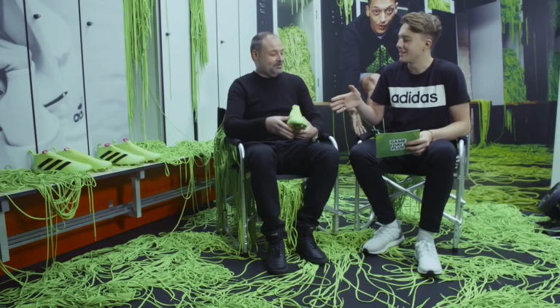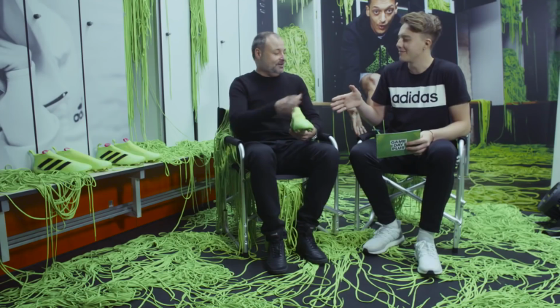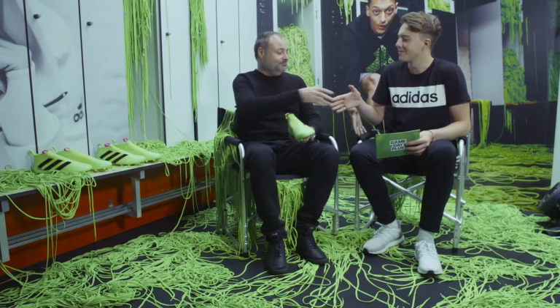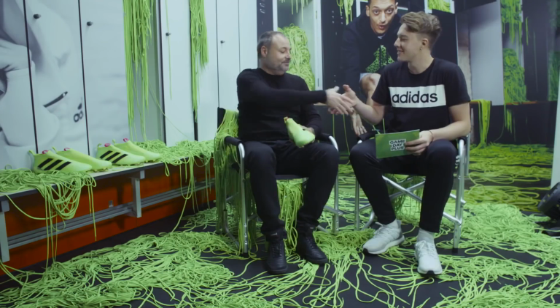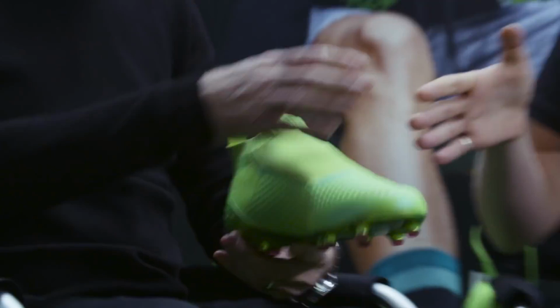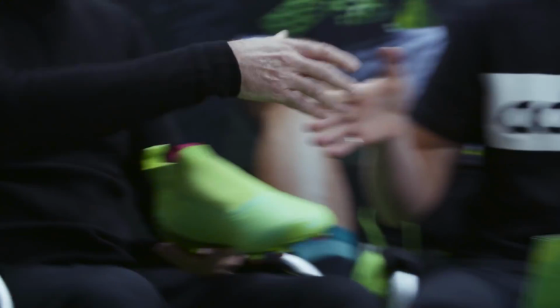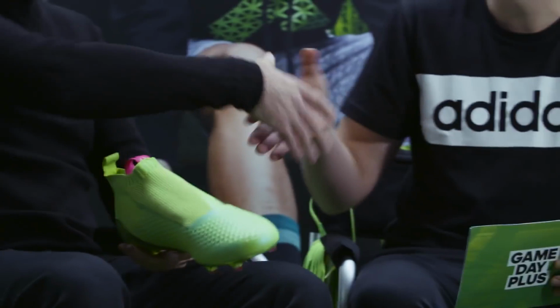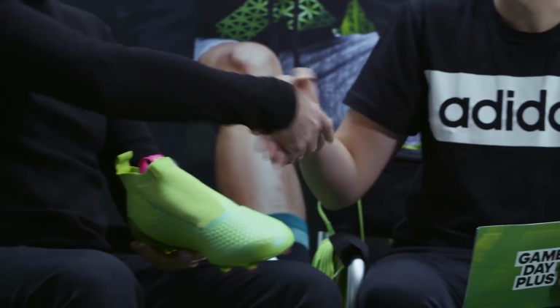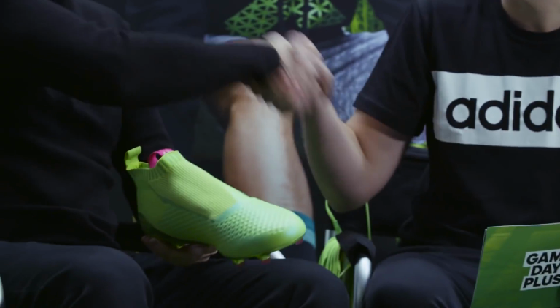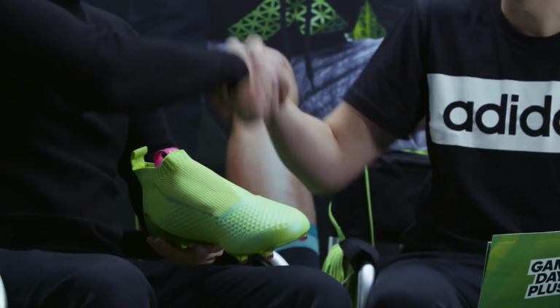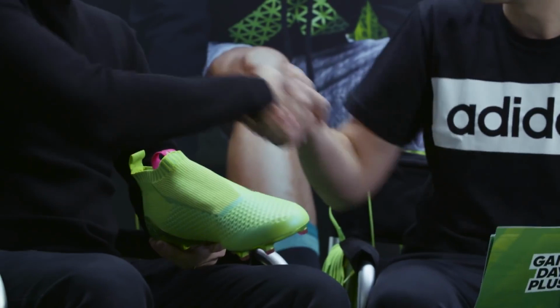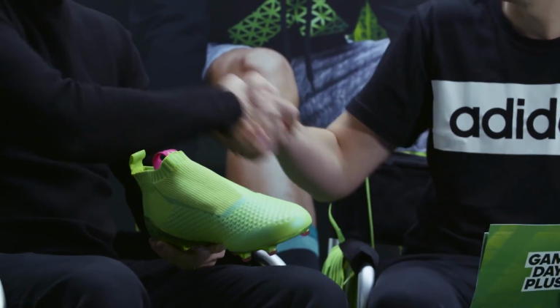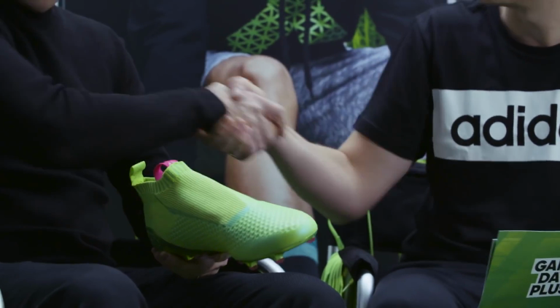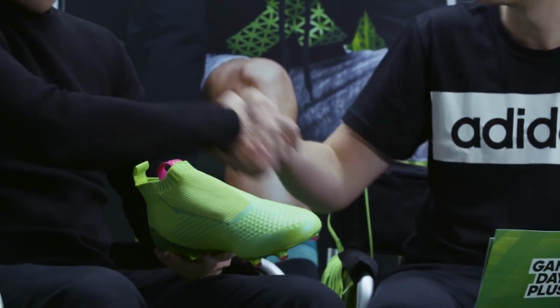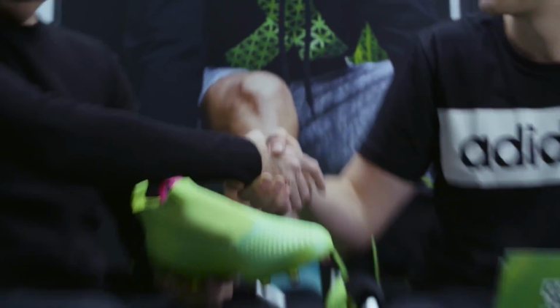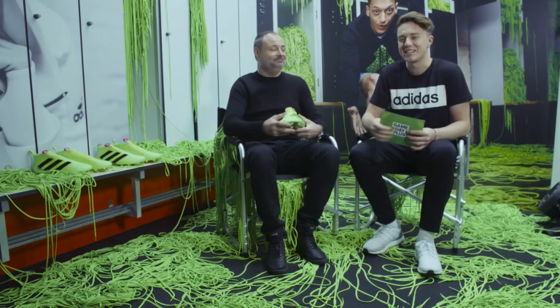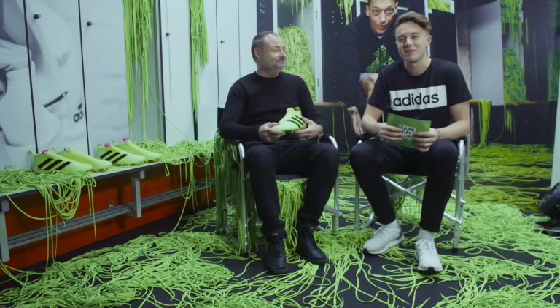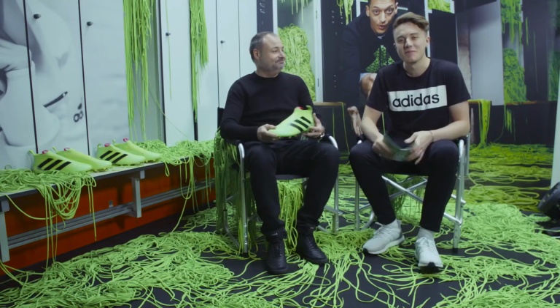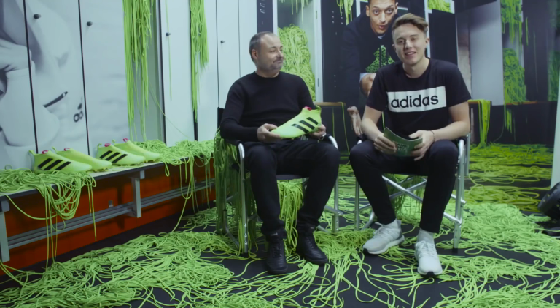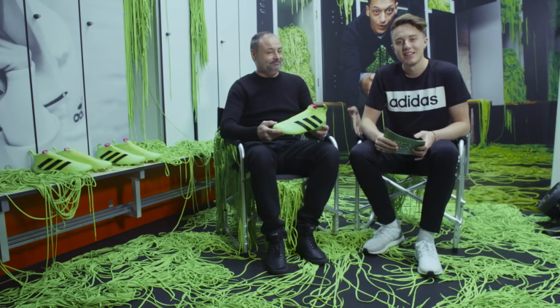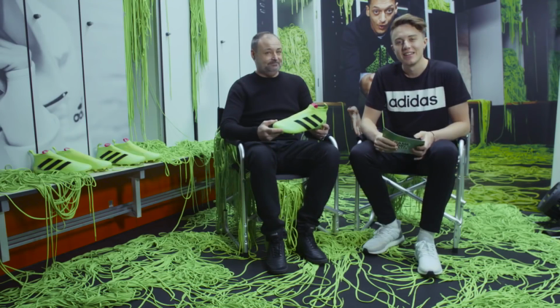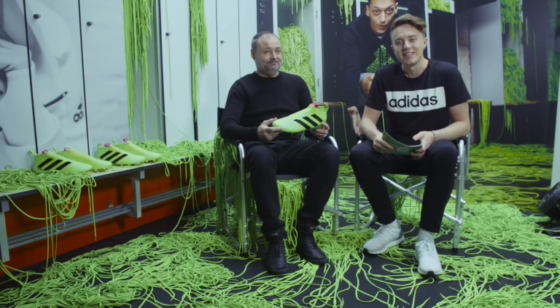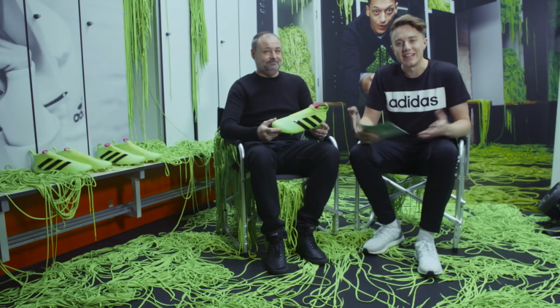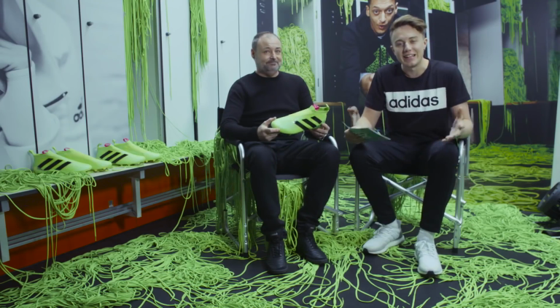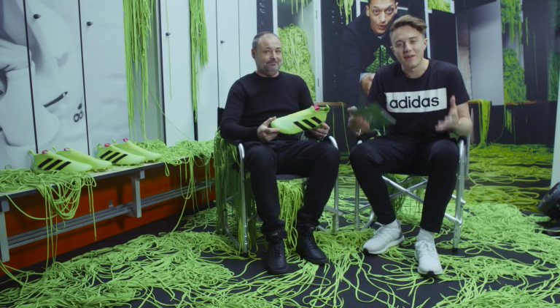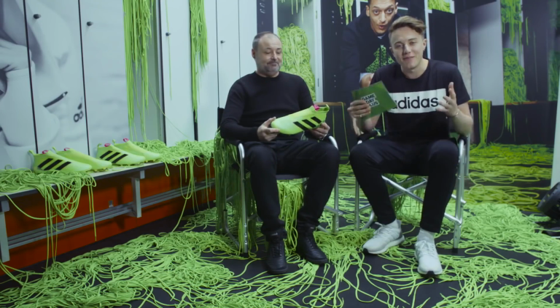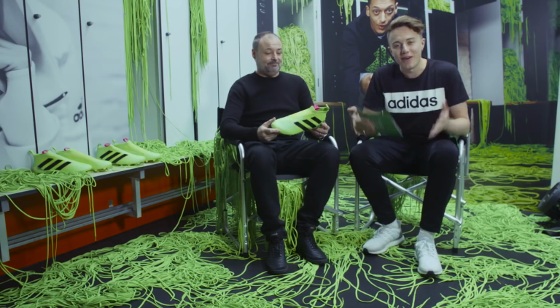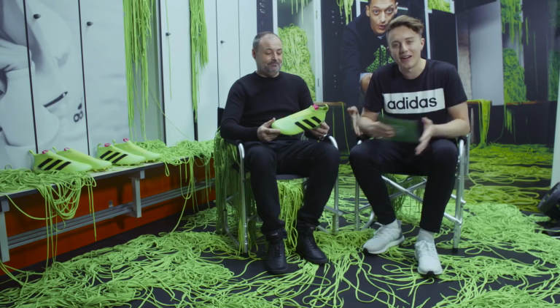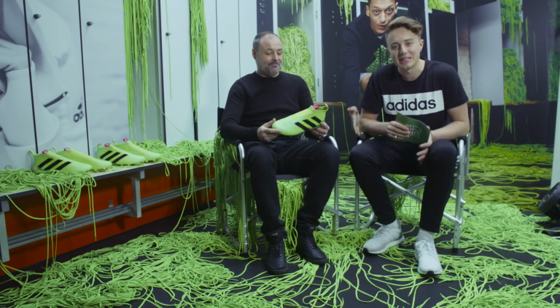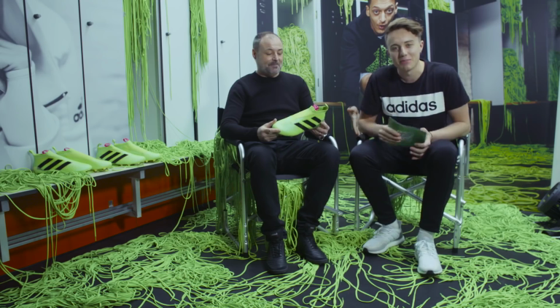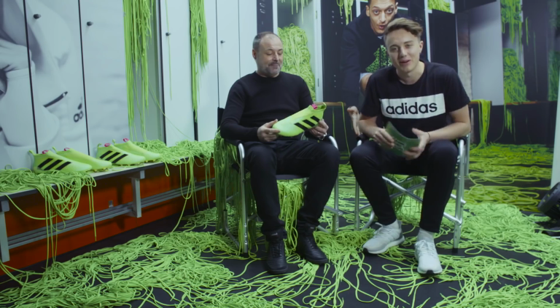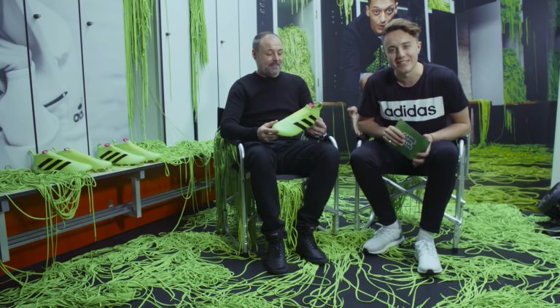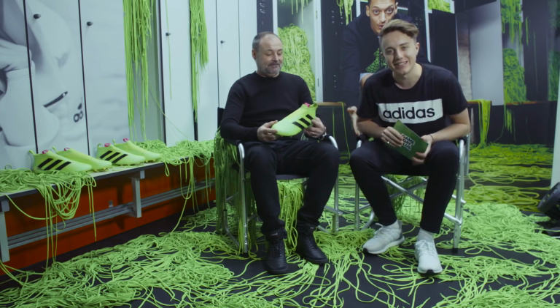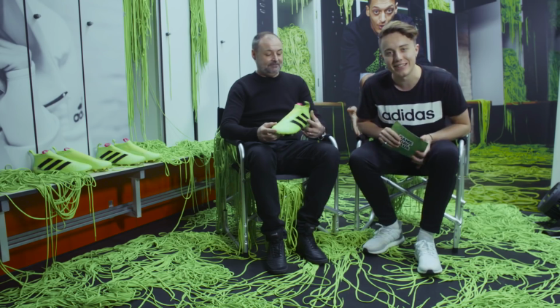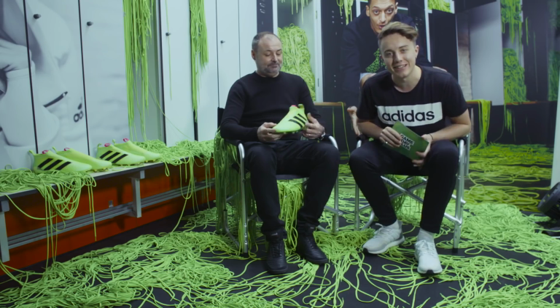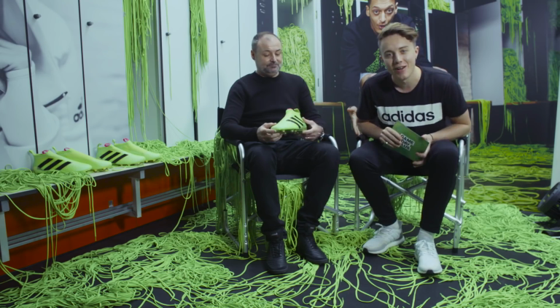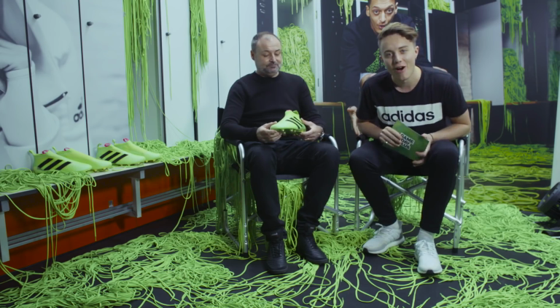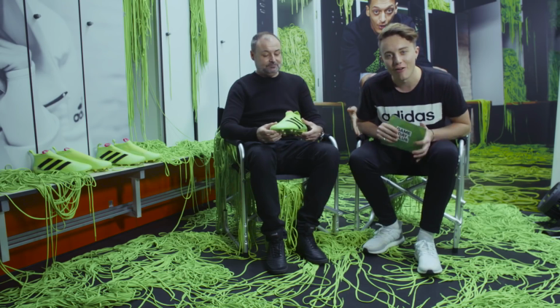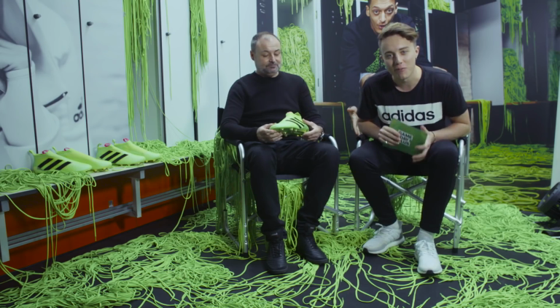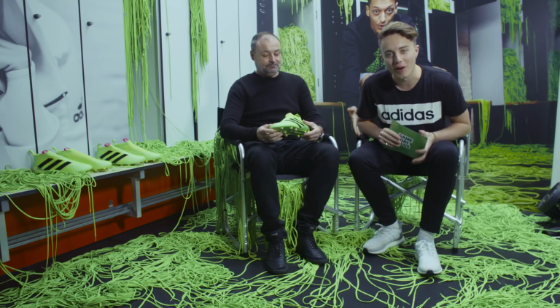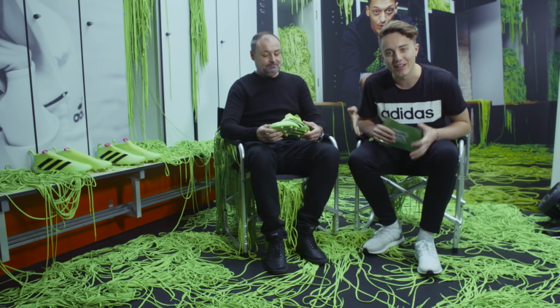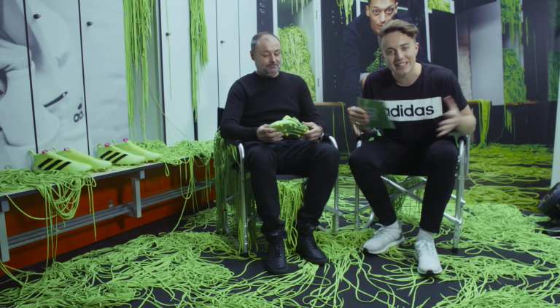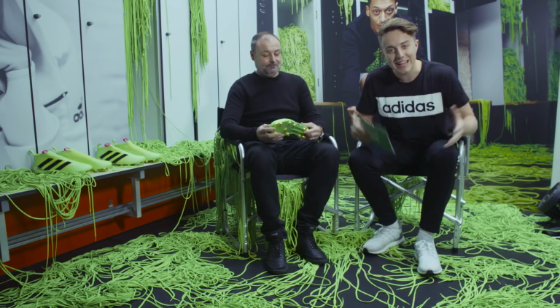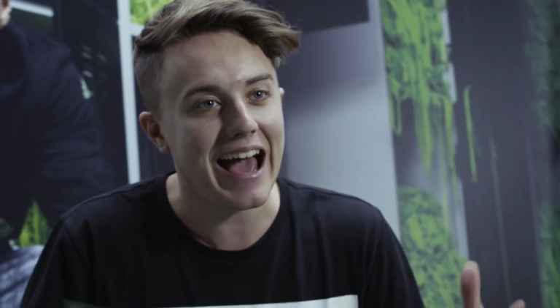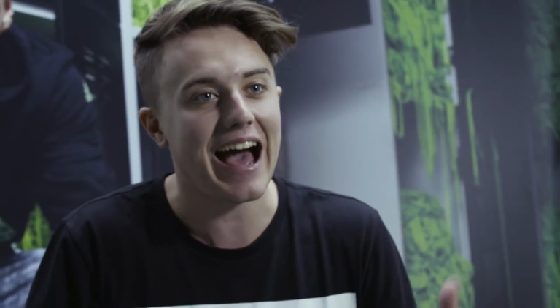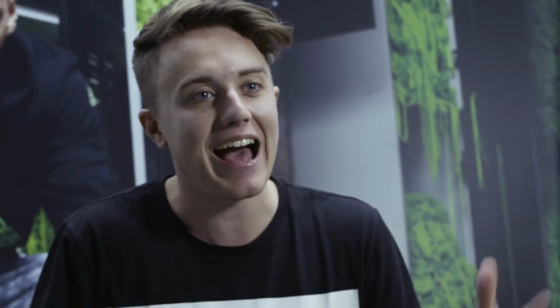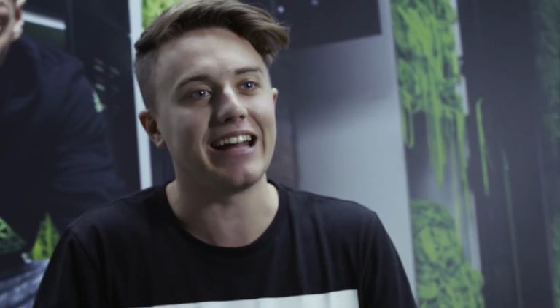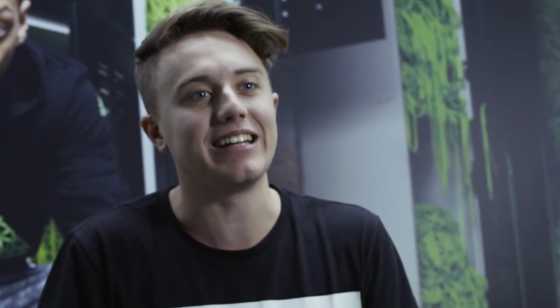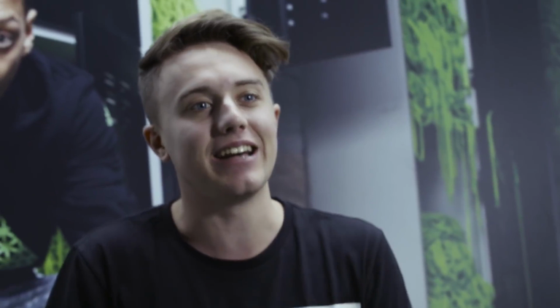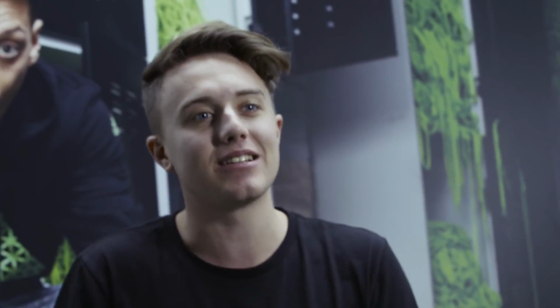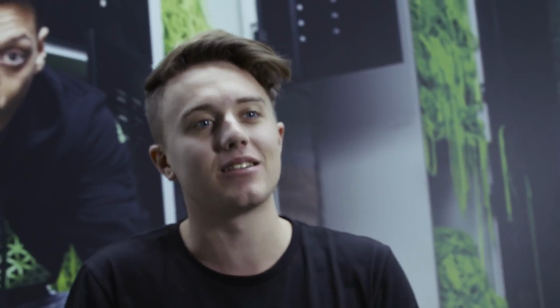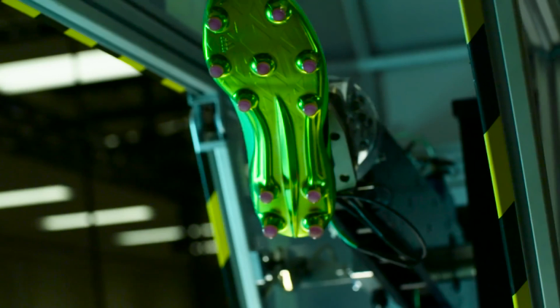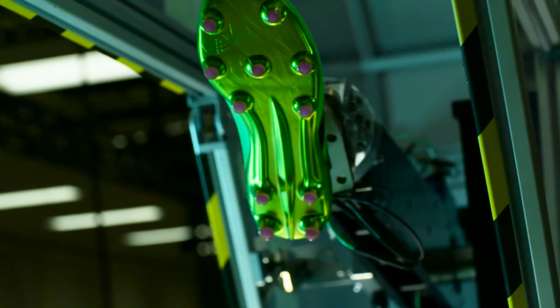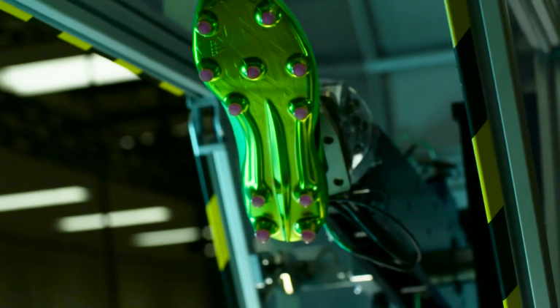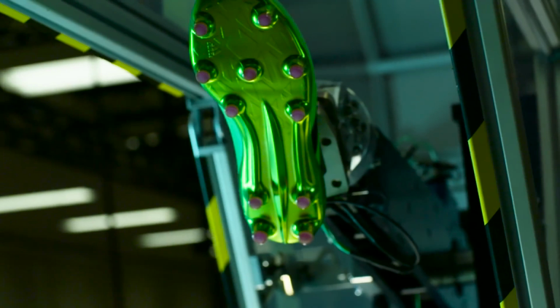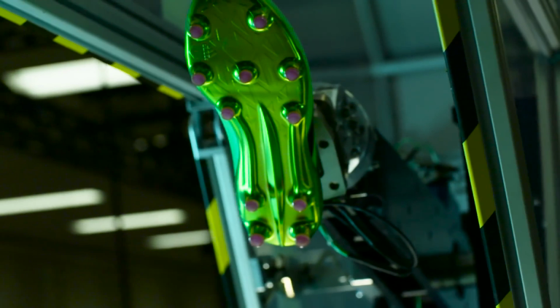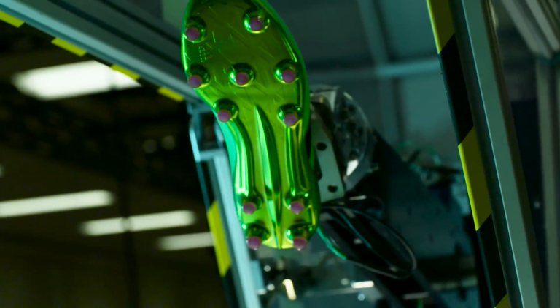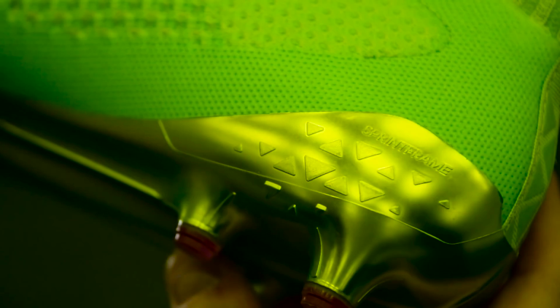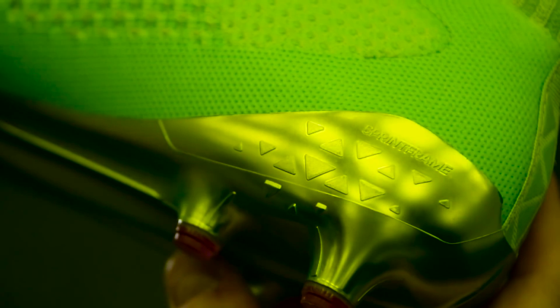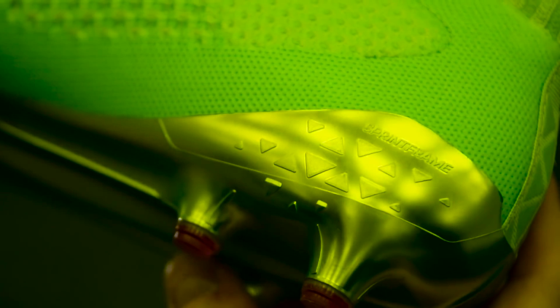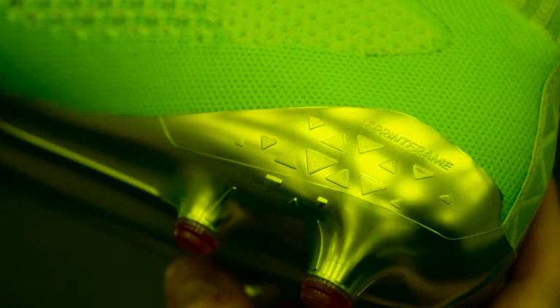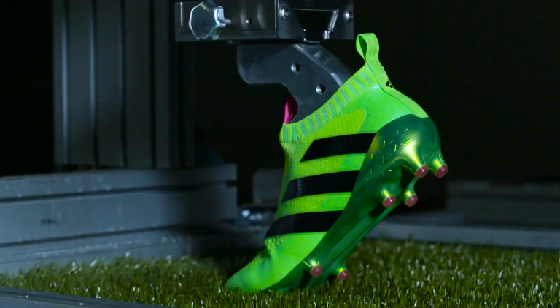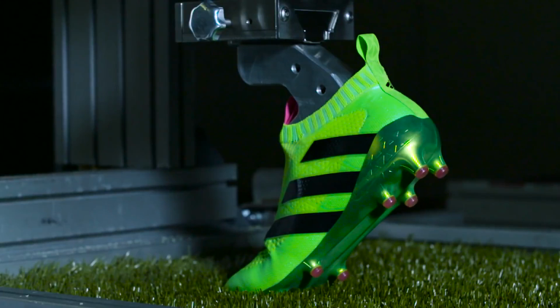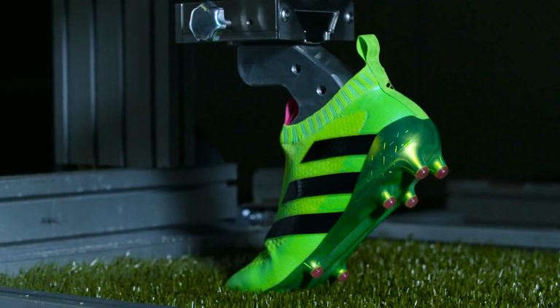Dean, thank you very much. Thank you. Dean, Vice President of Product here at Adidas, with the Ace 16 Plus.